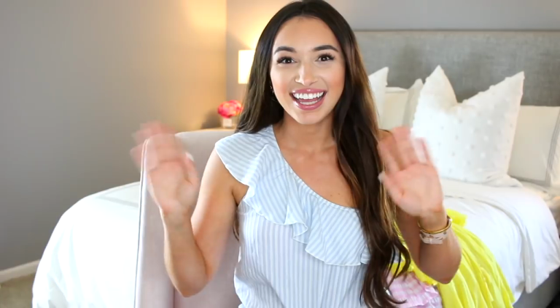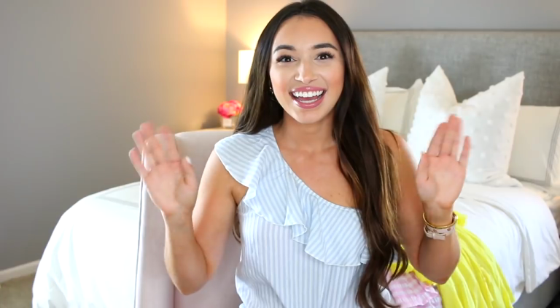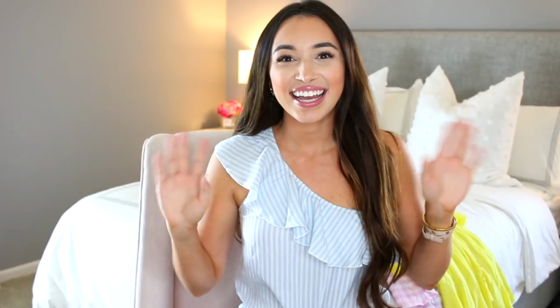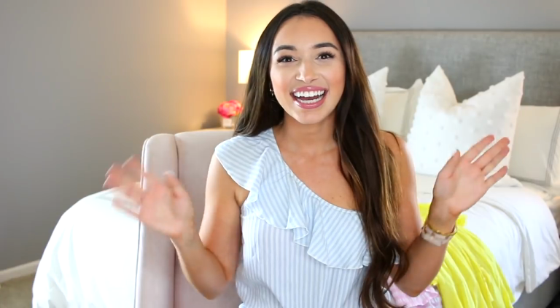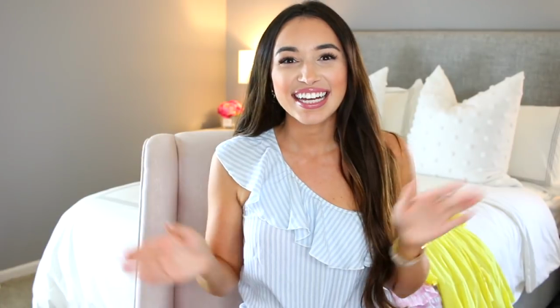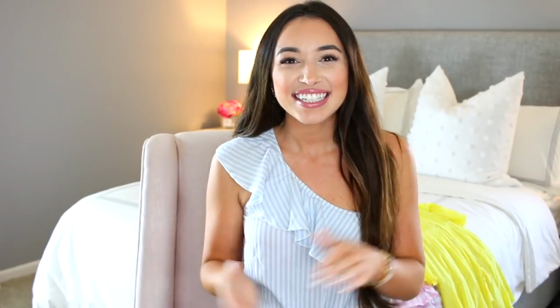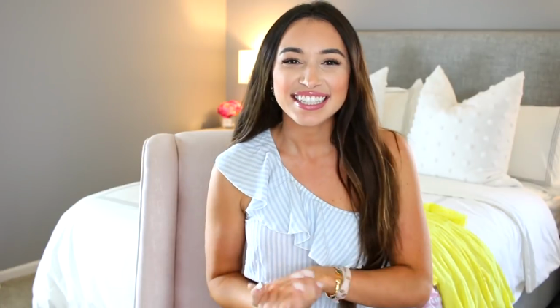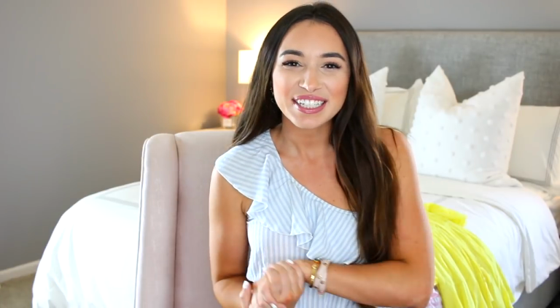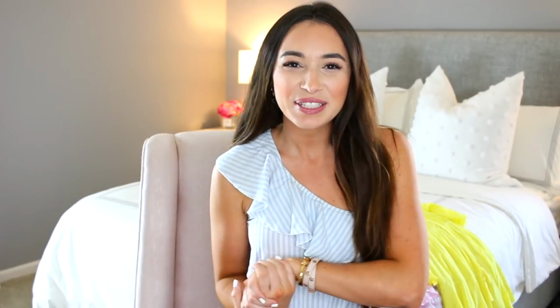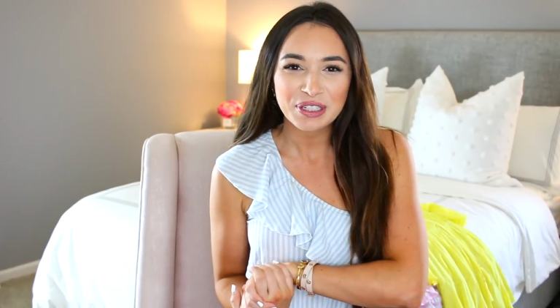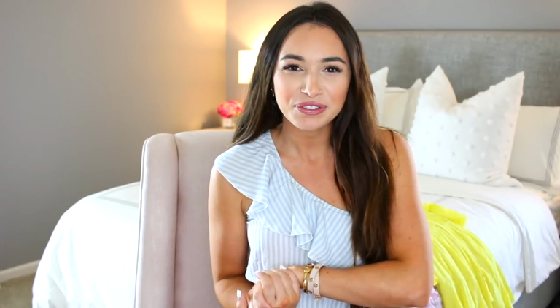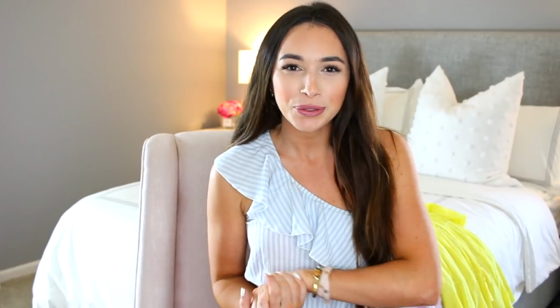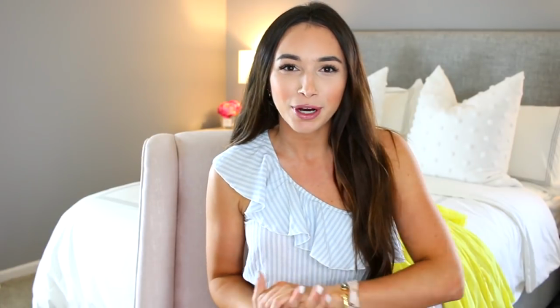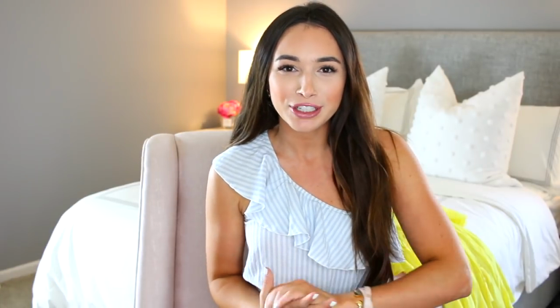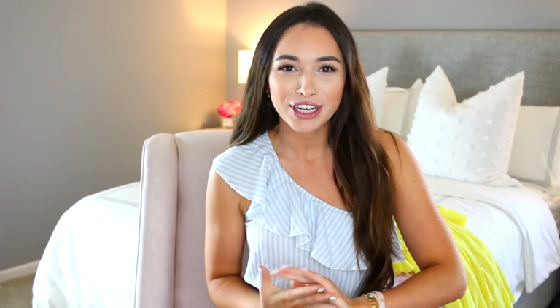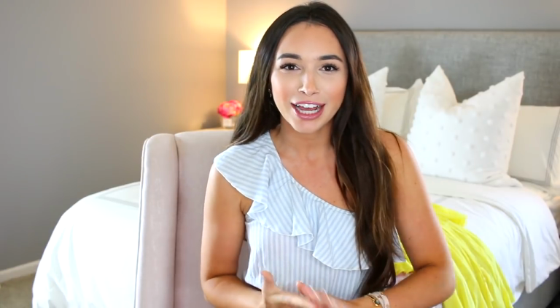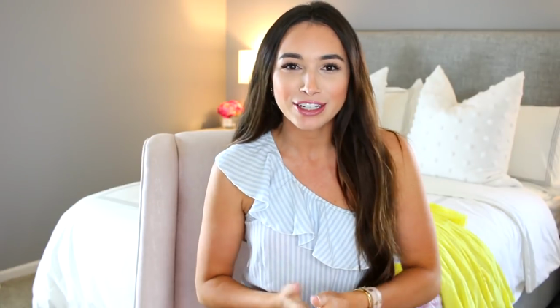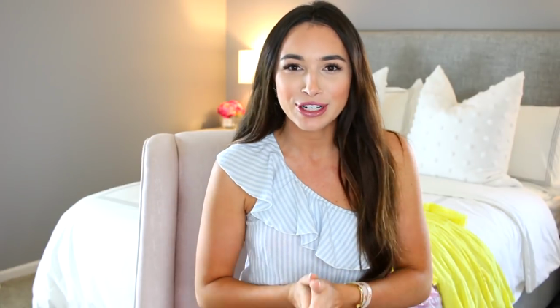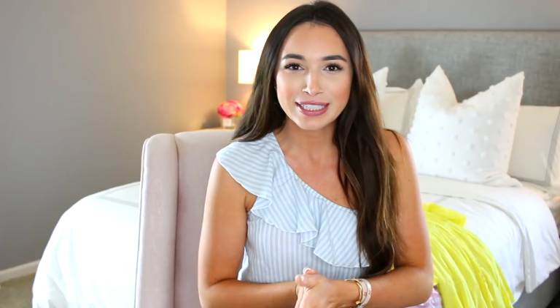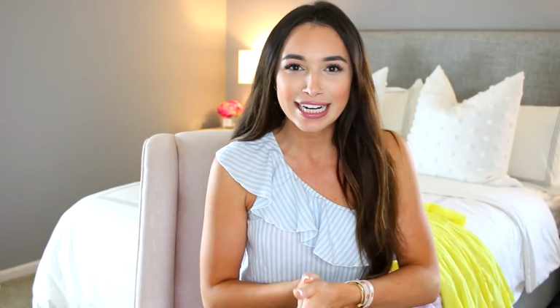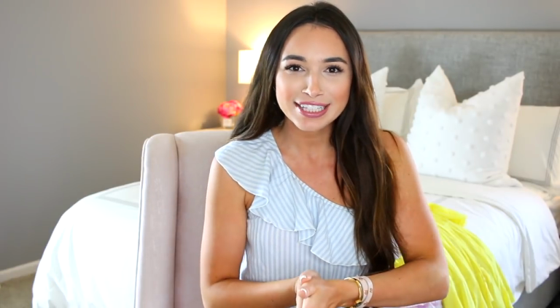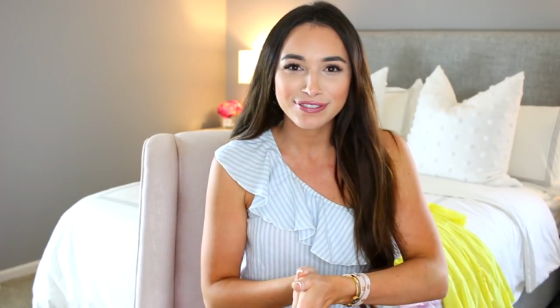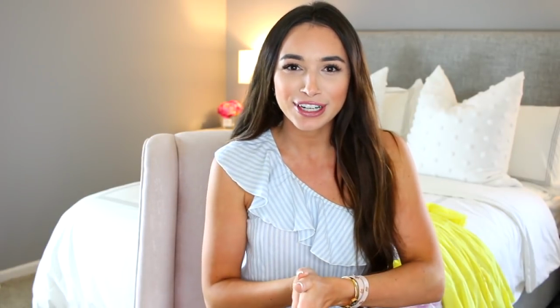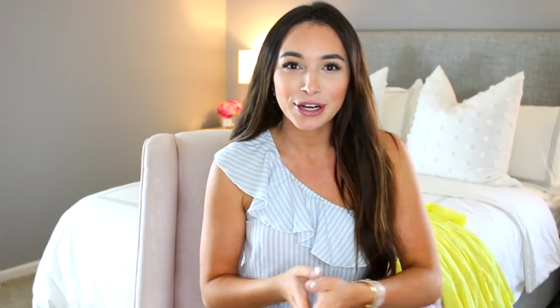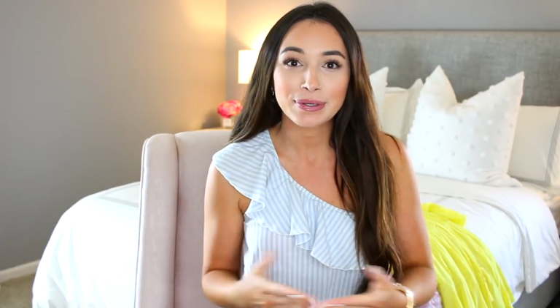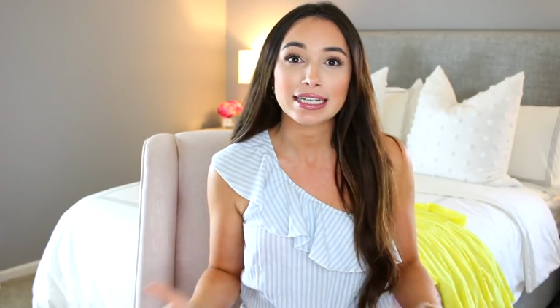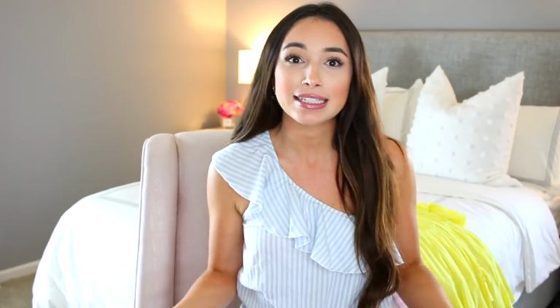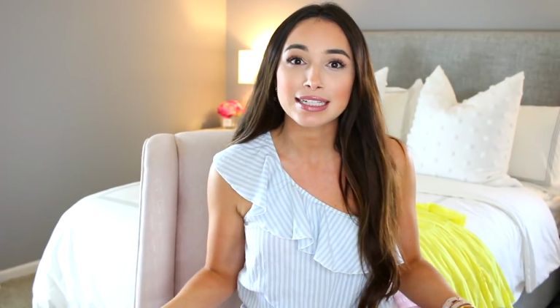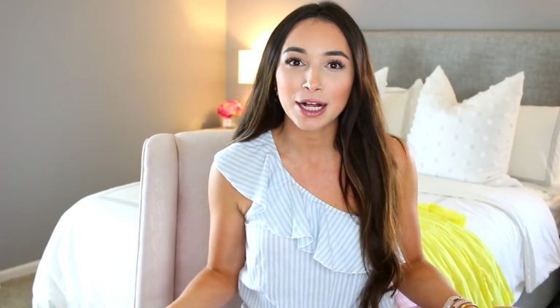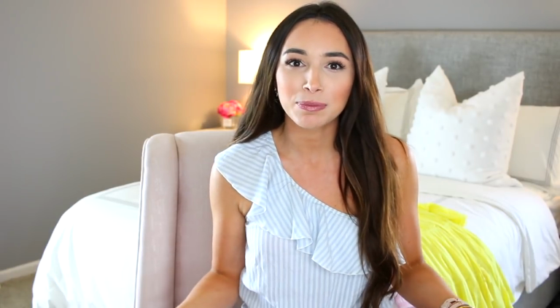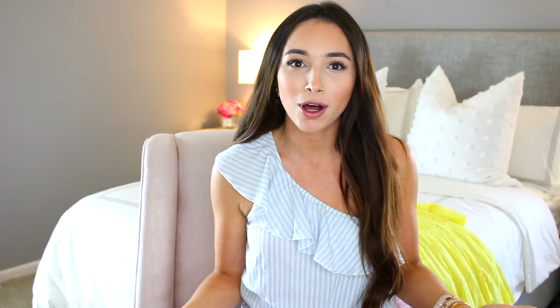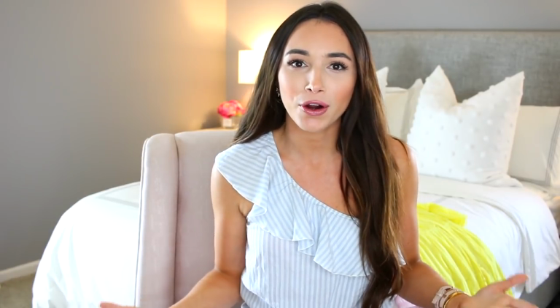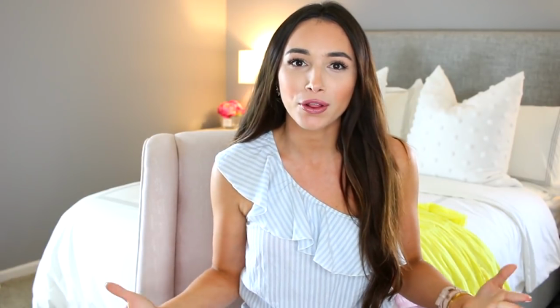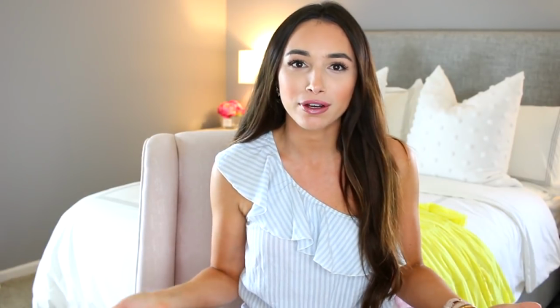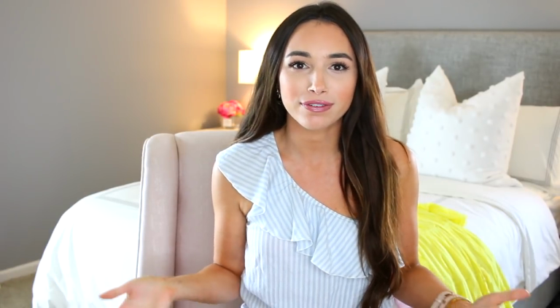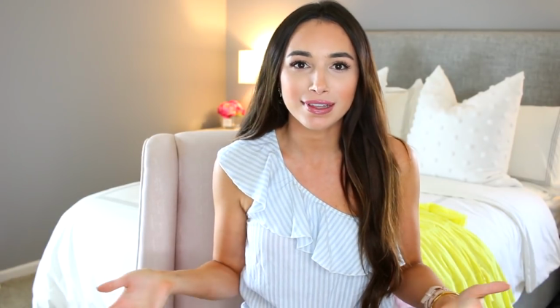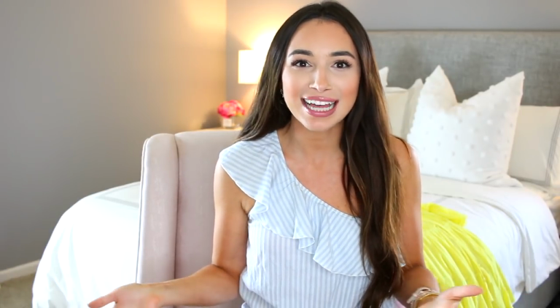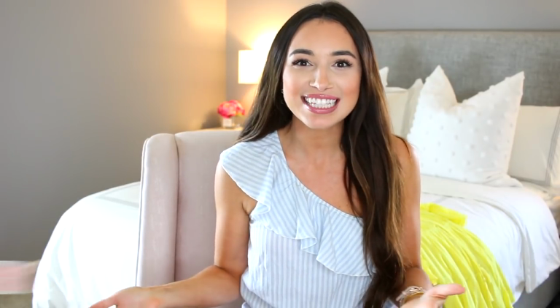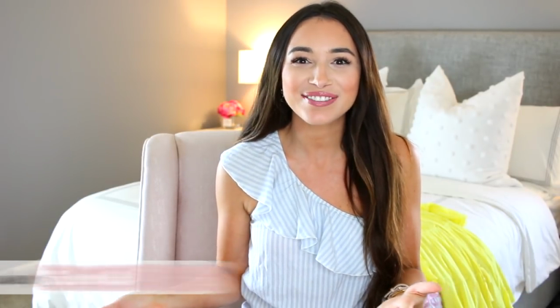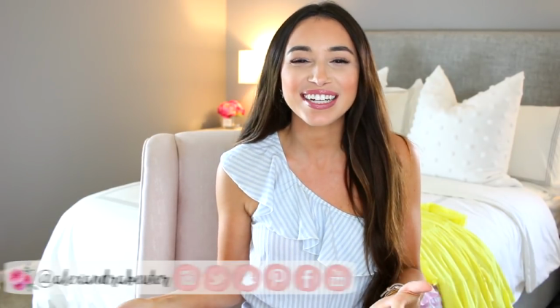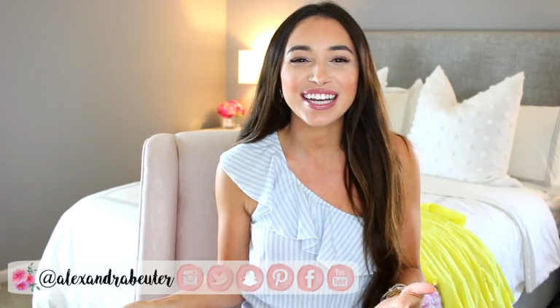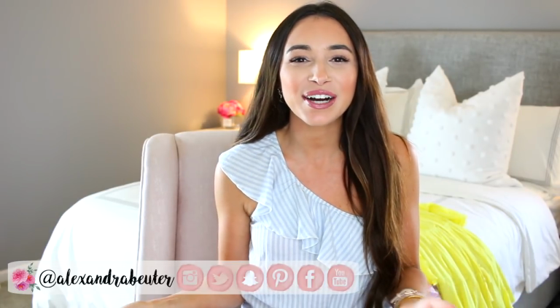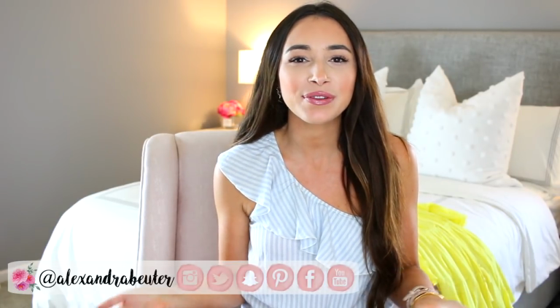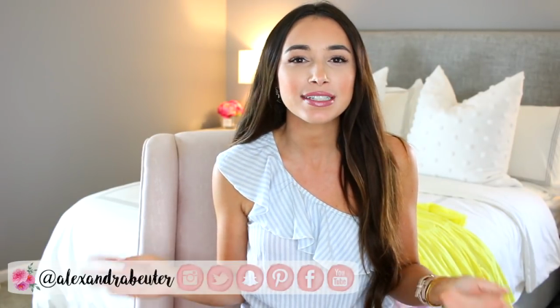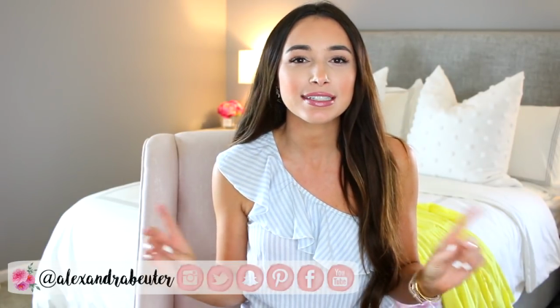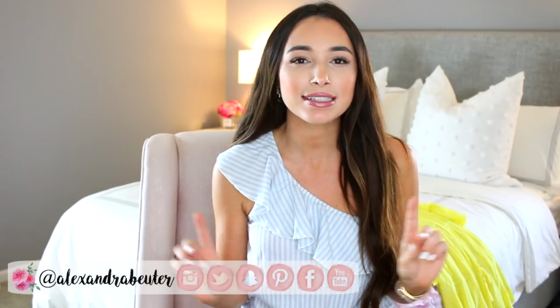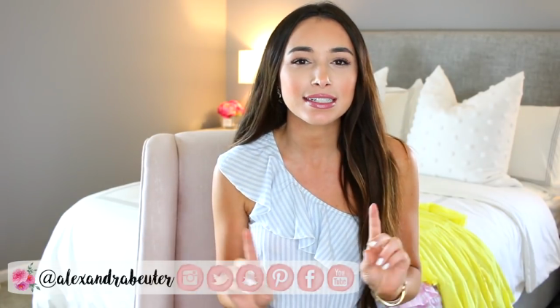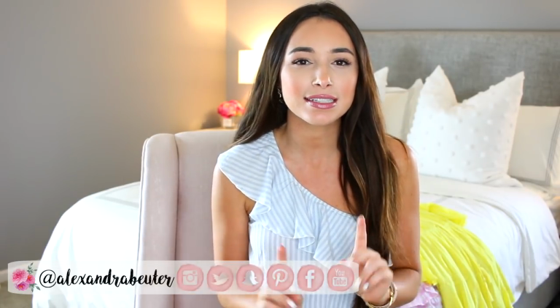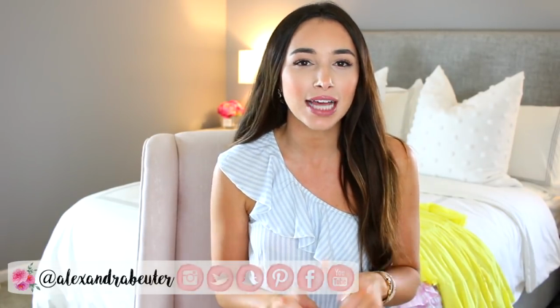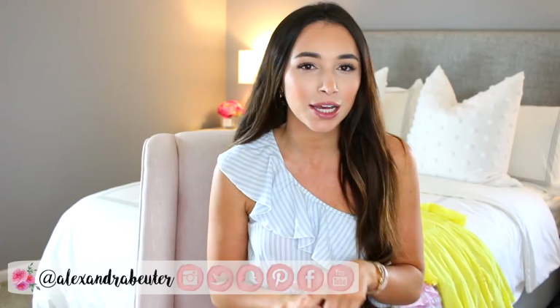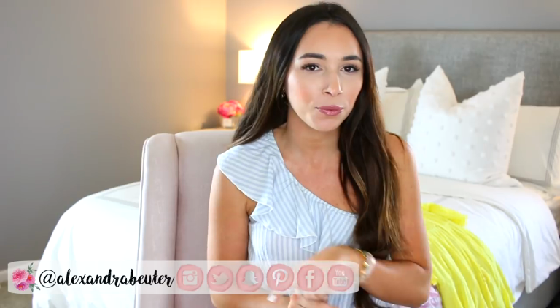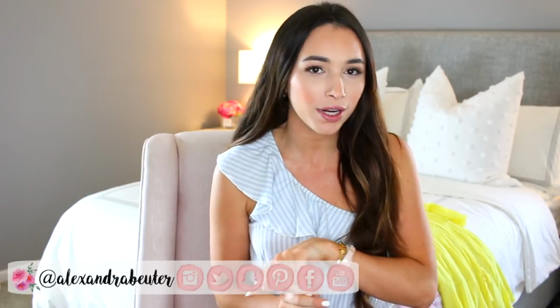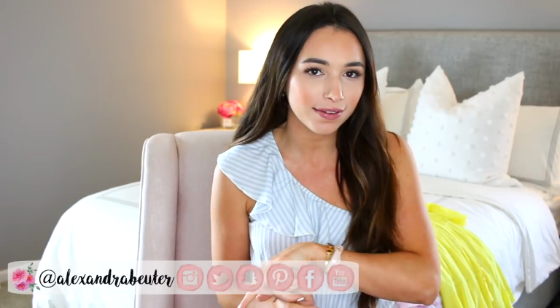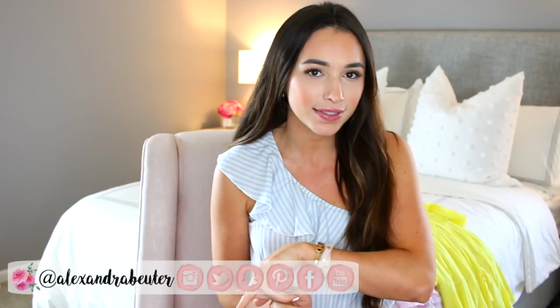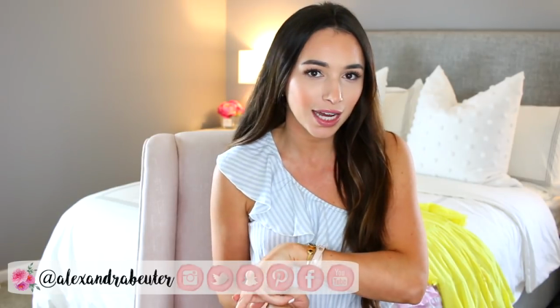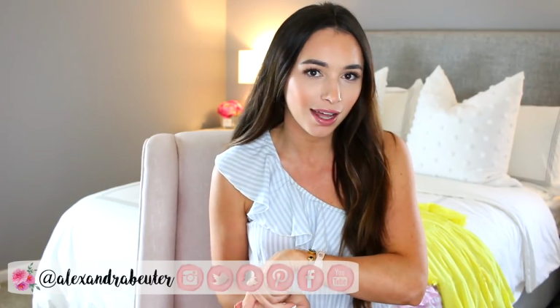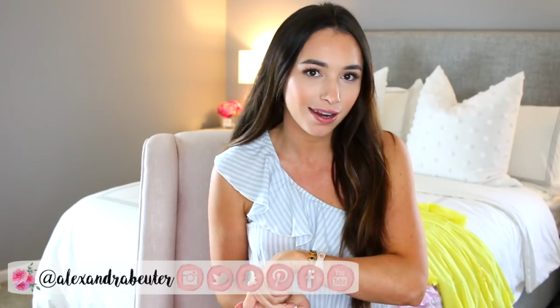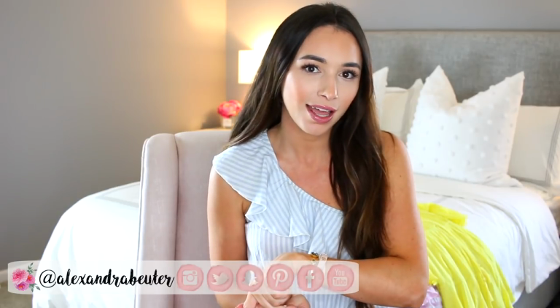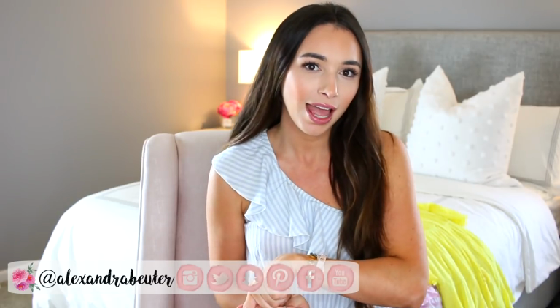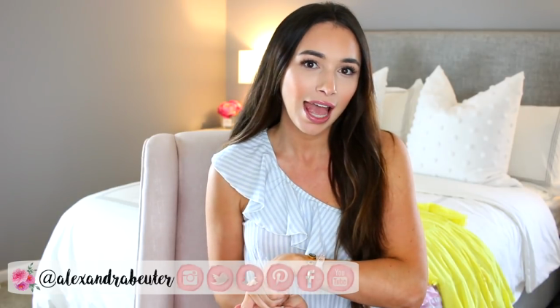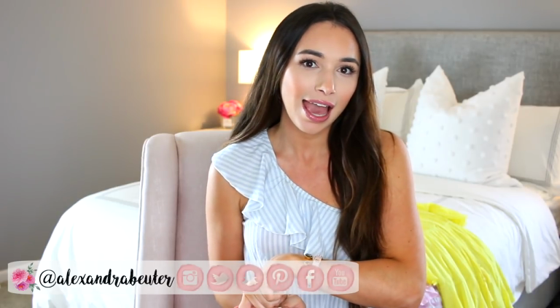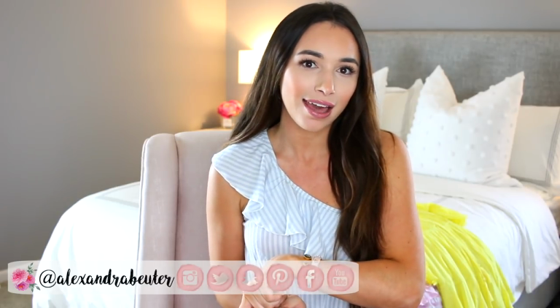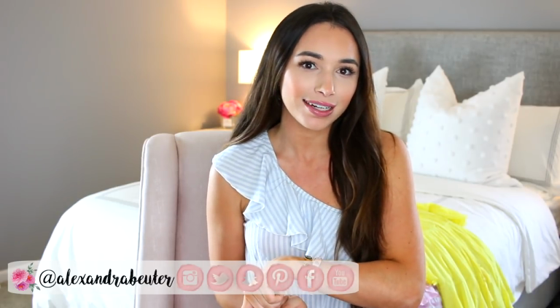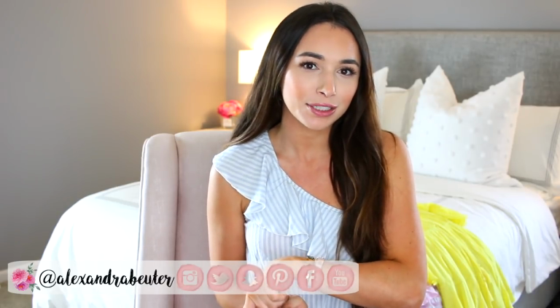Hey guys, thanks so much for watching. Today's video is a style blogger look for less video — this is the second one I've done.